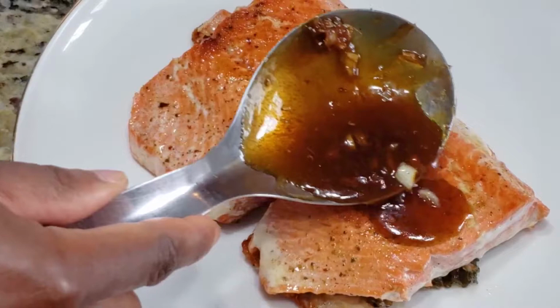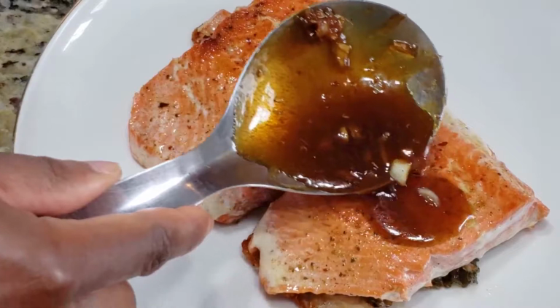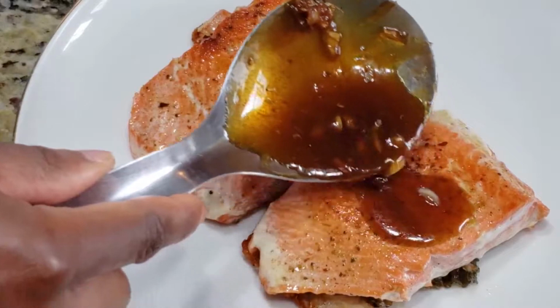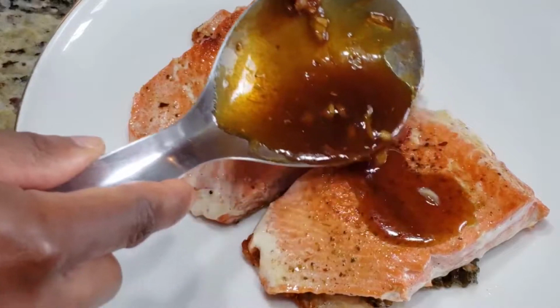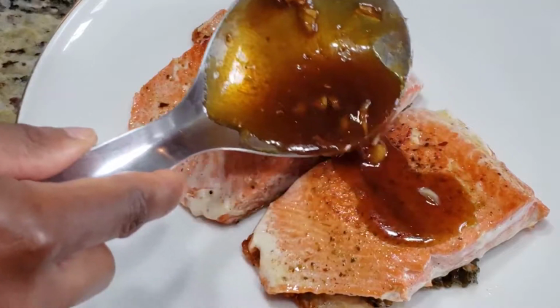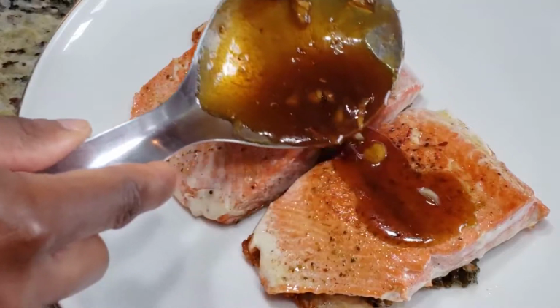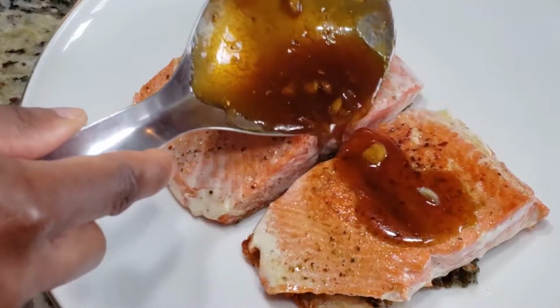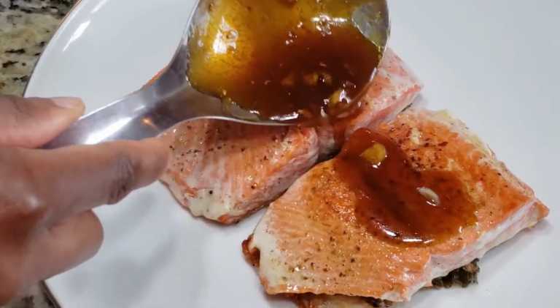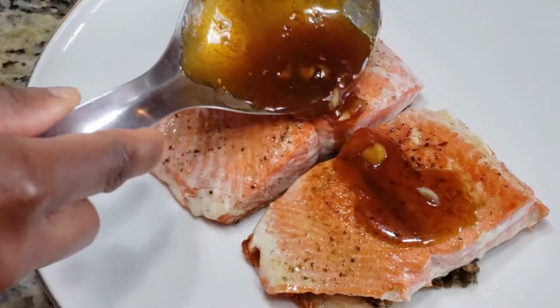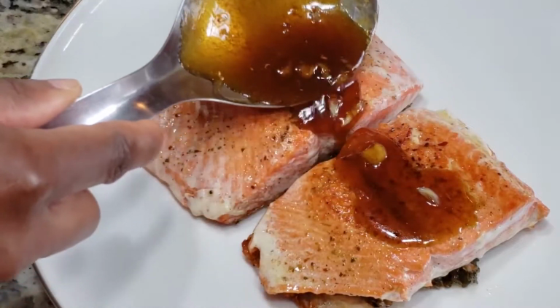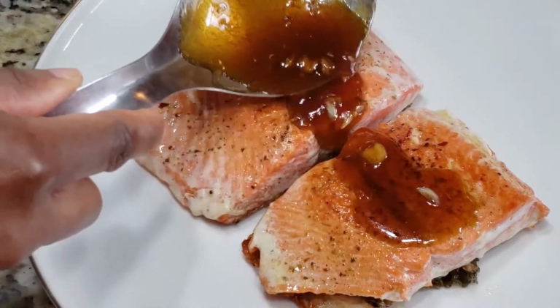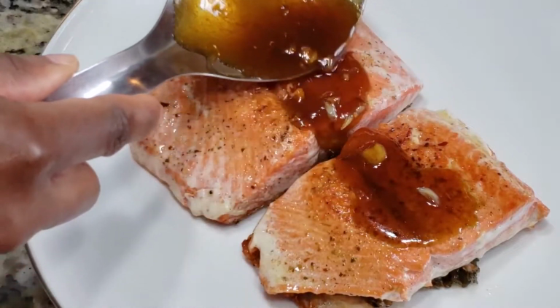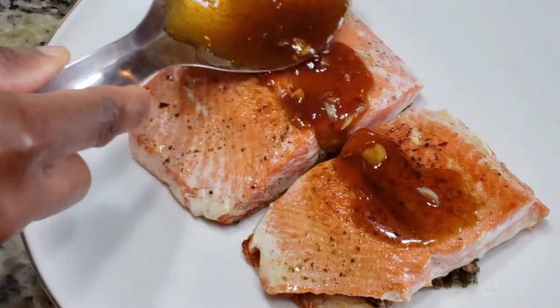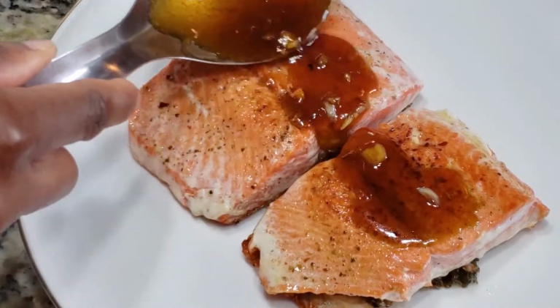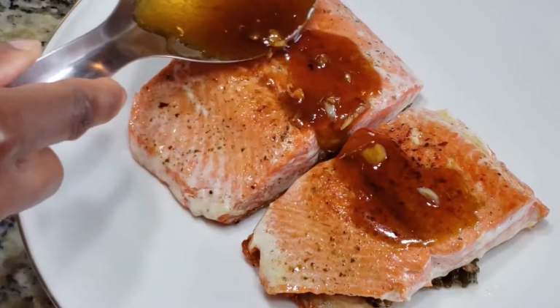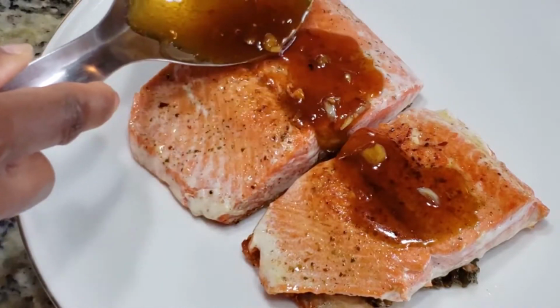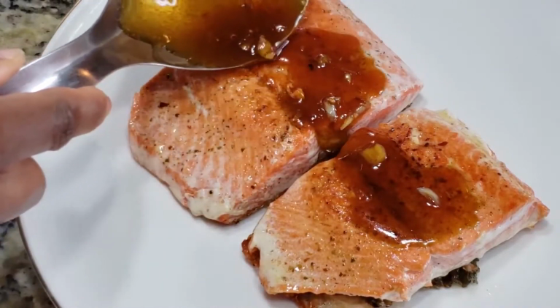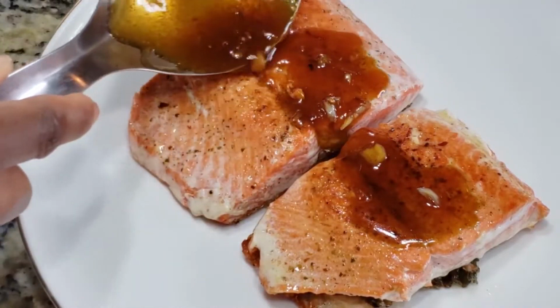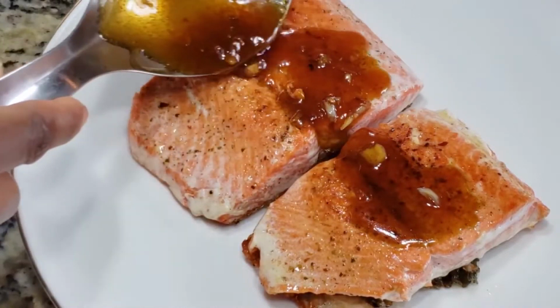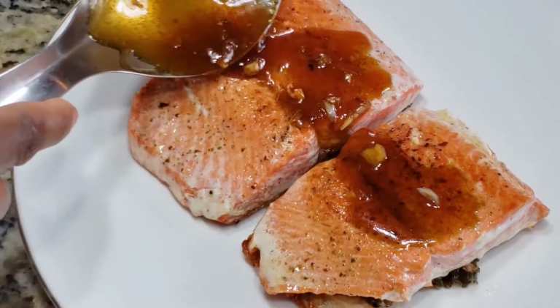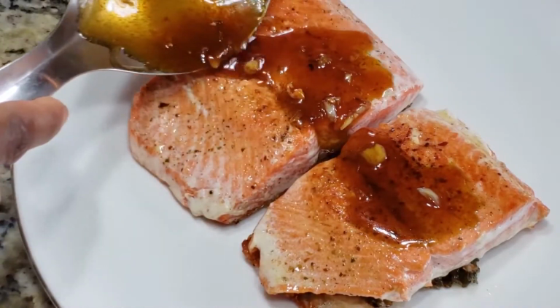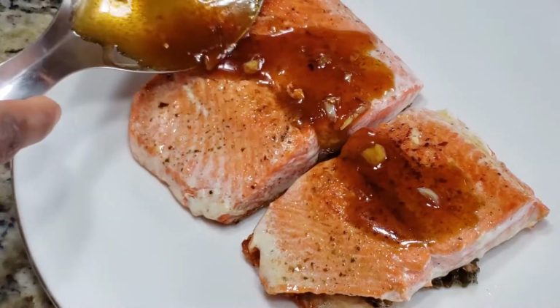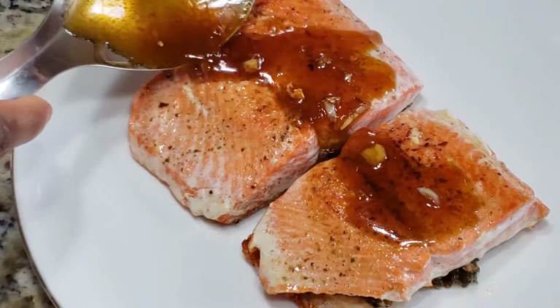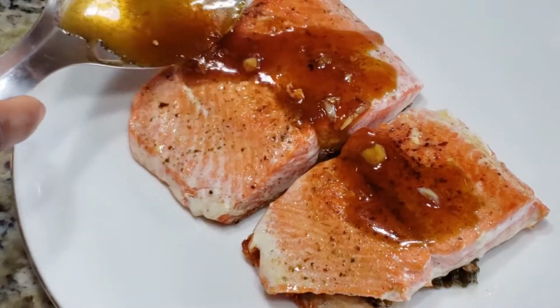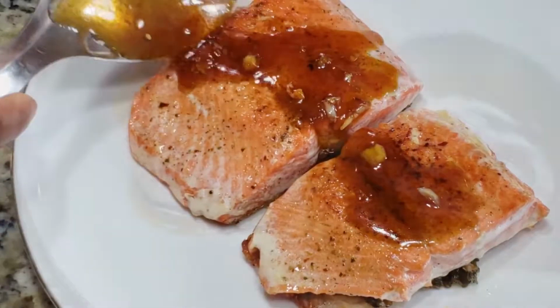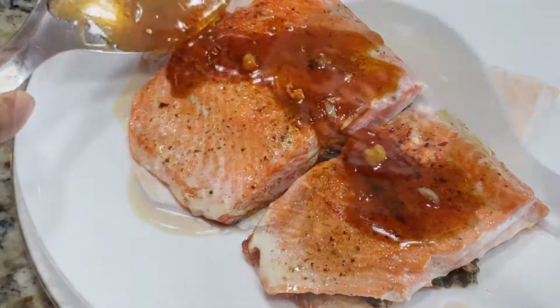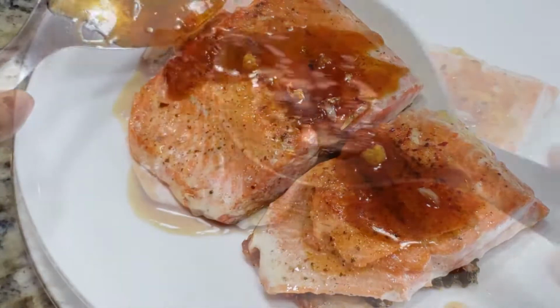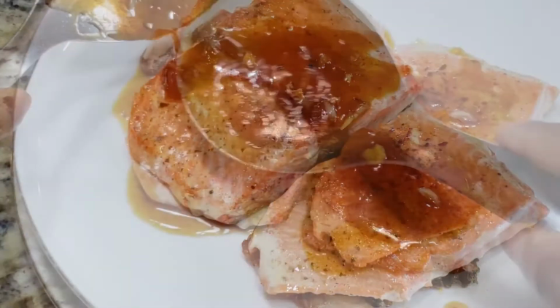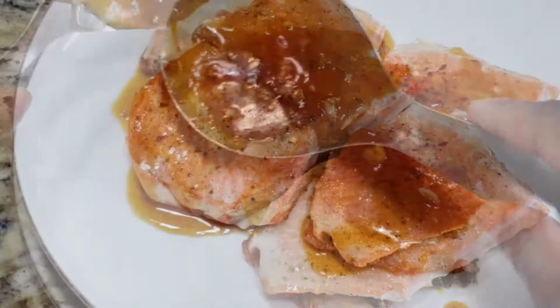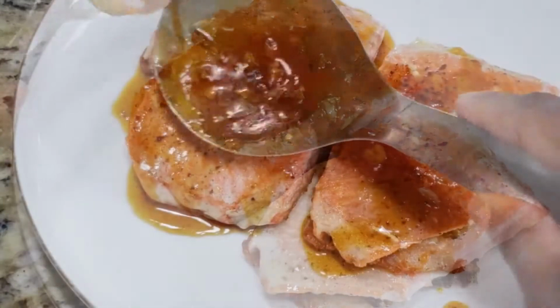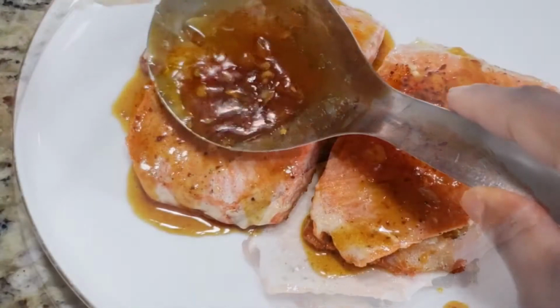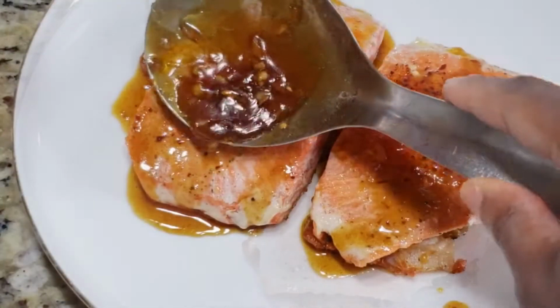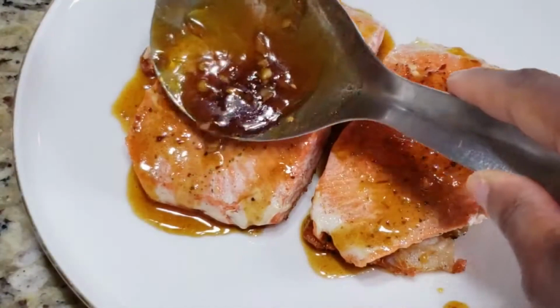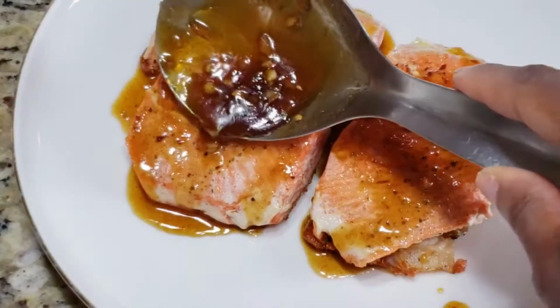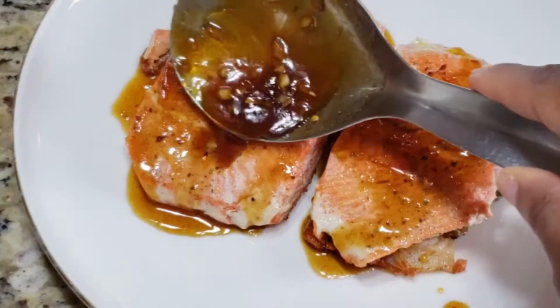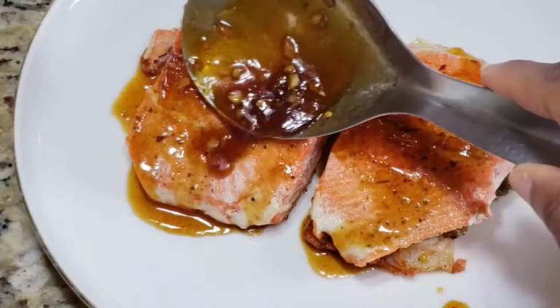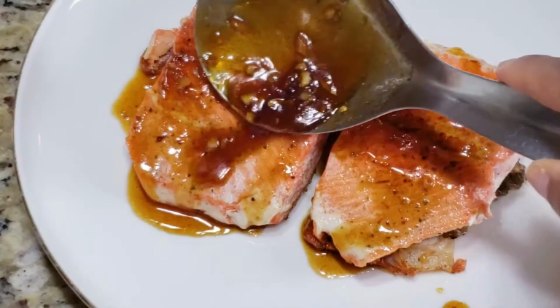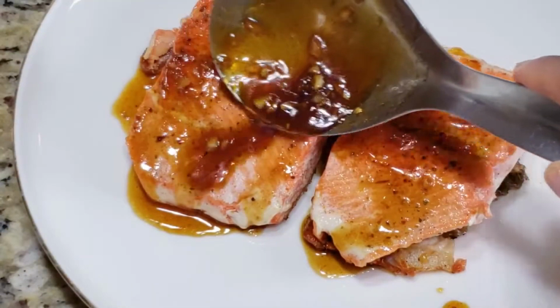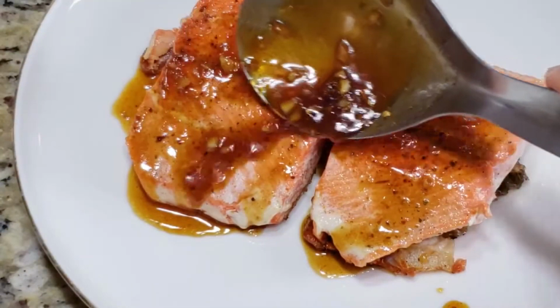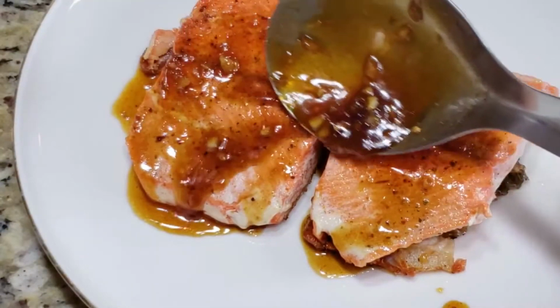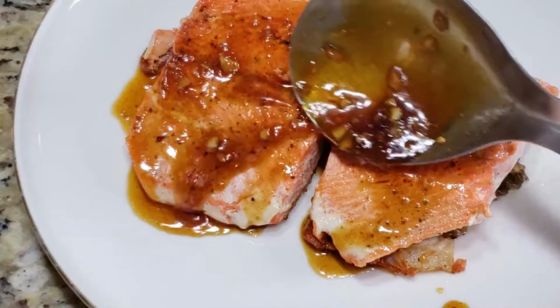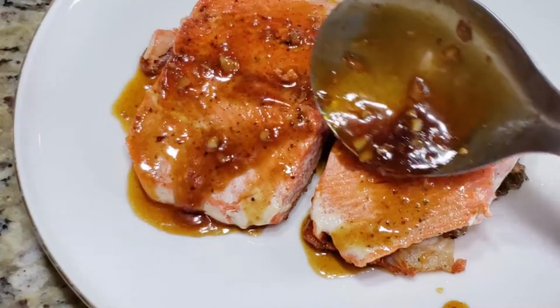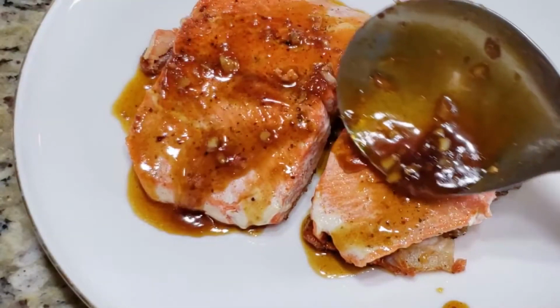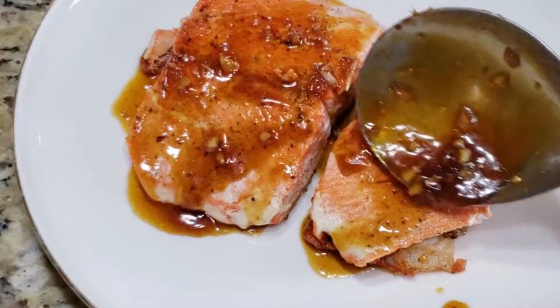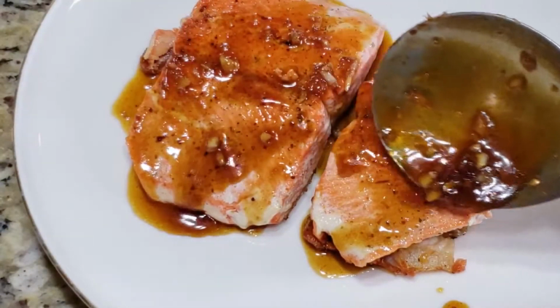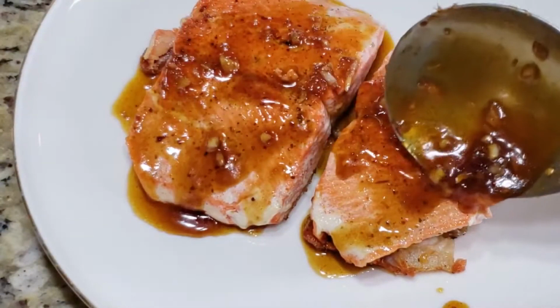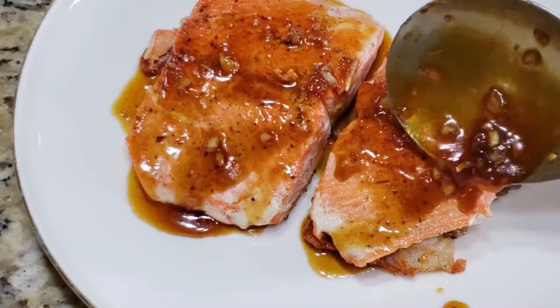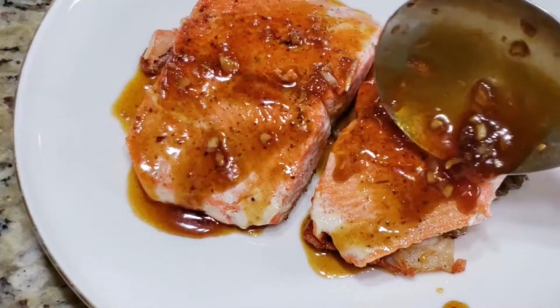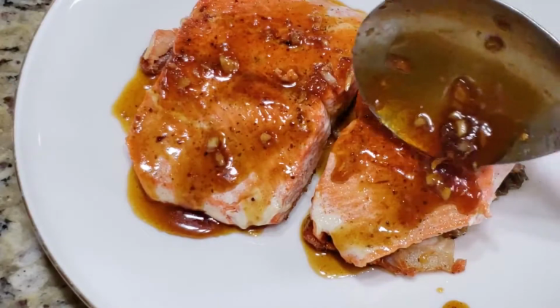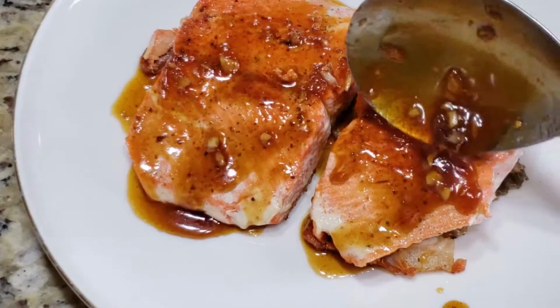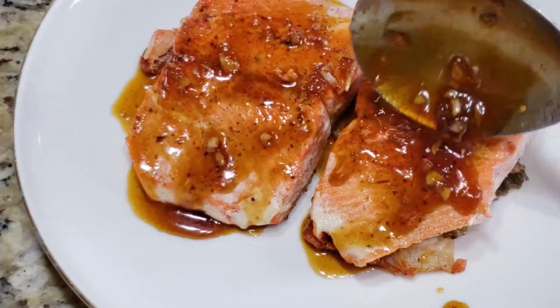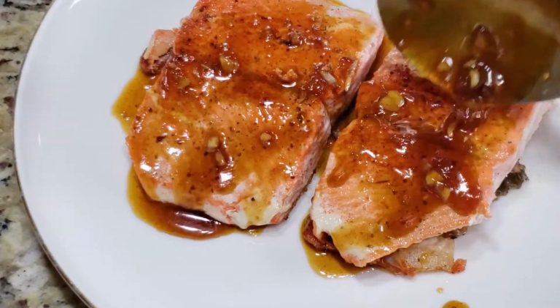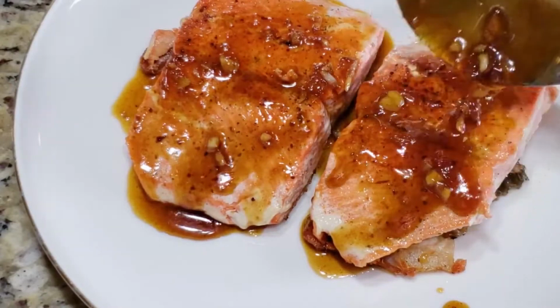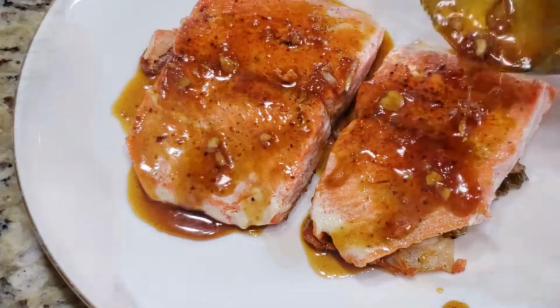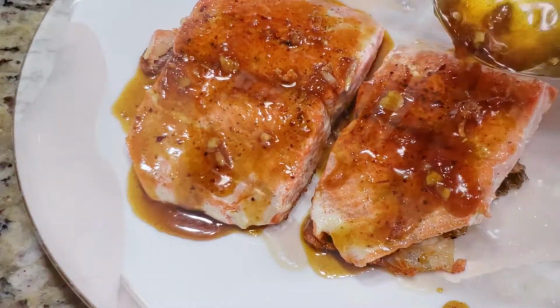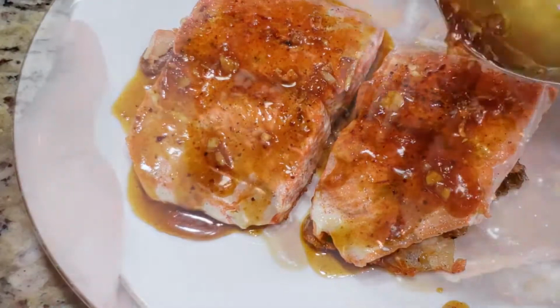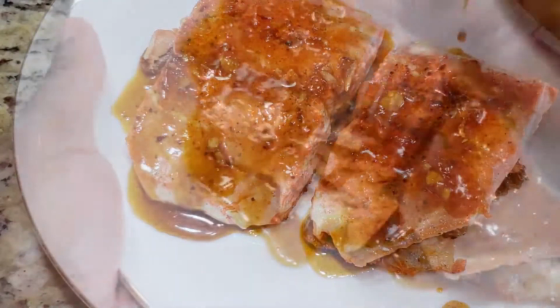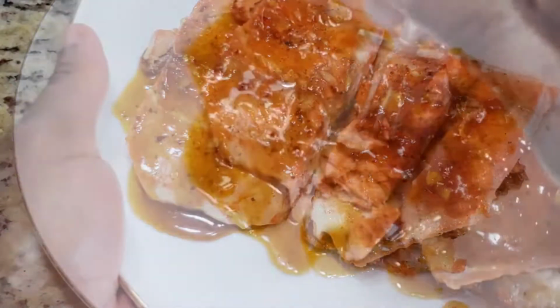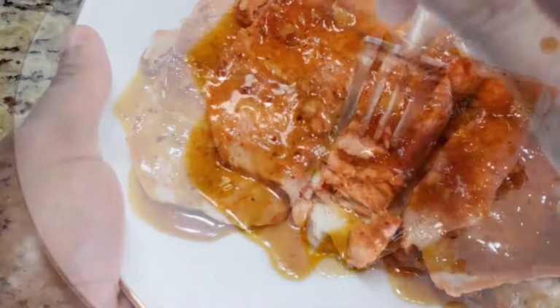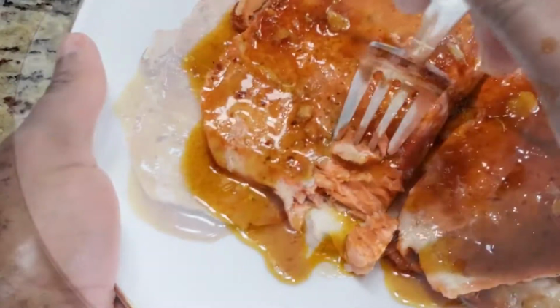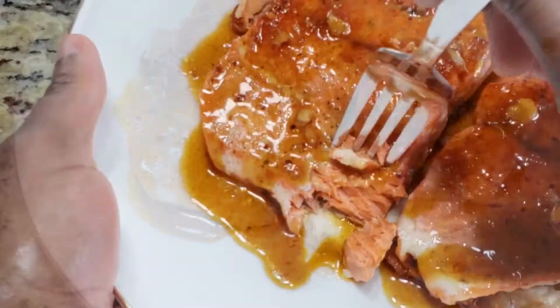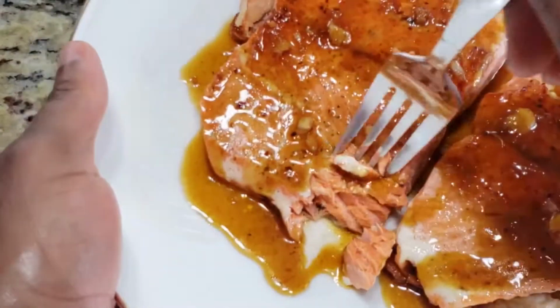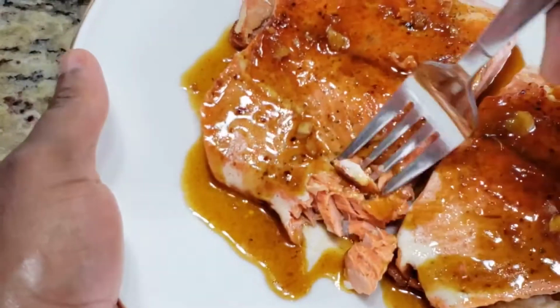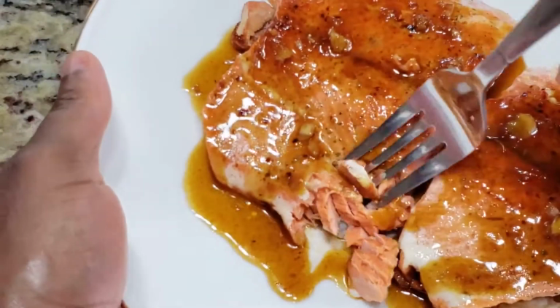Hi everyone and thanks so much for stopping by my channel. Today I'm going to be making Honey Garlic Ginger Salmon so stay tuned for the recipe.